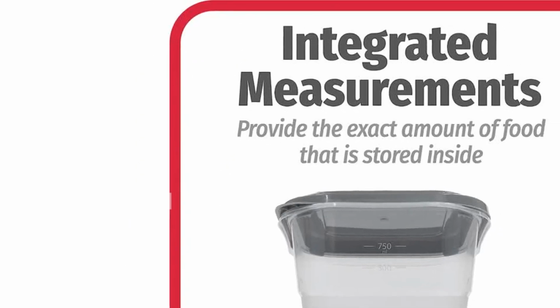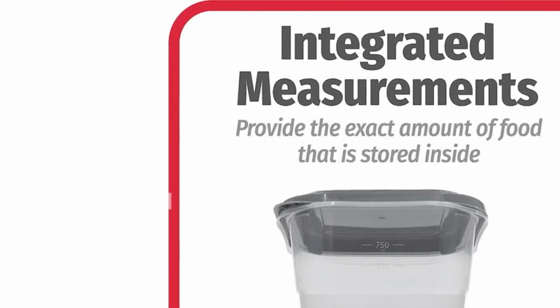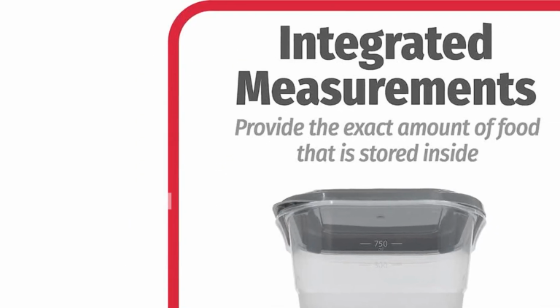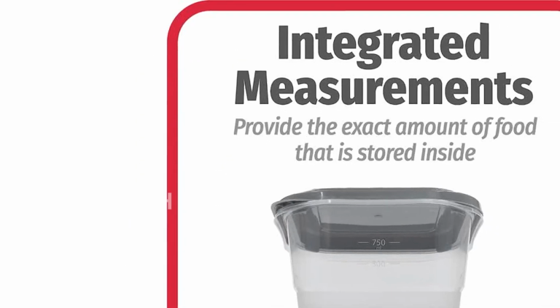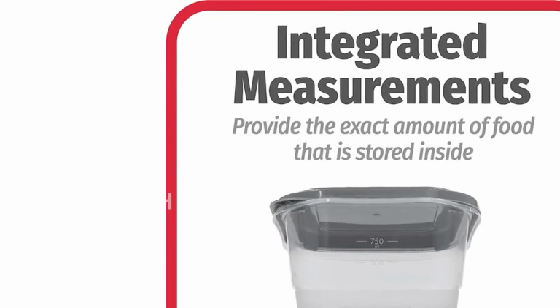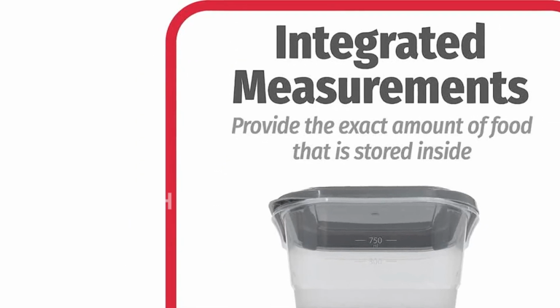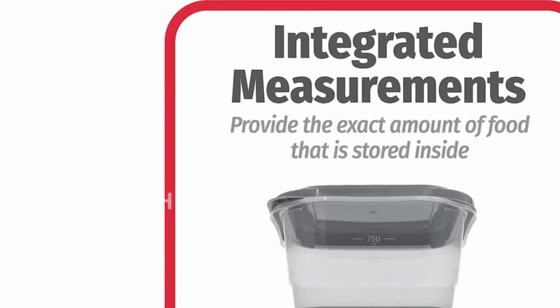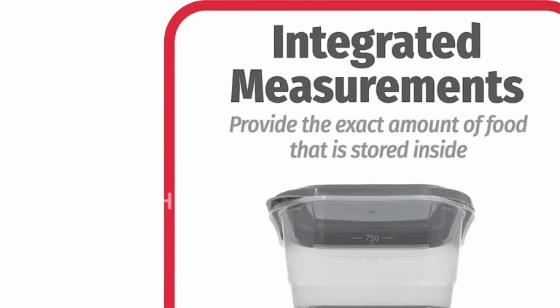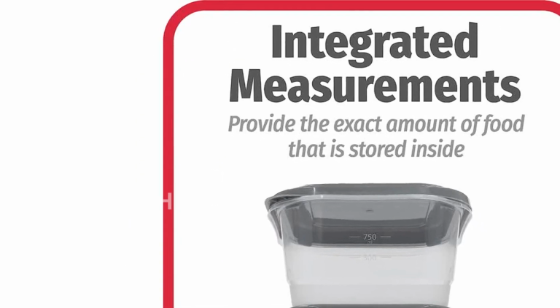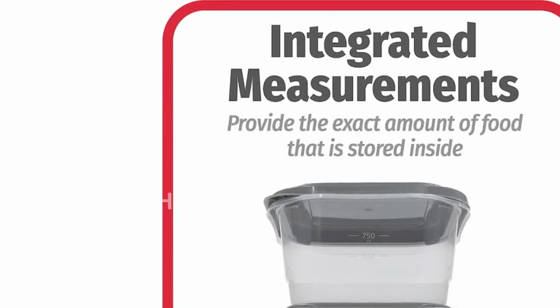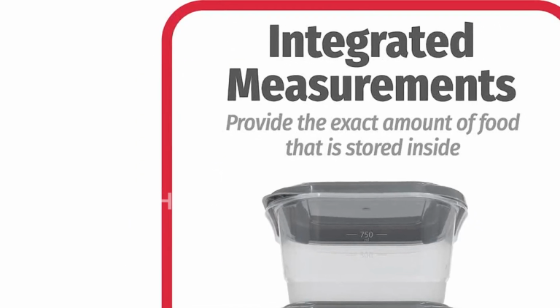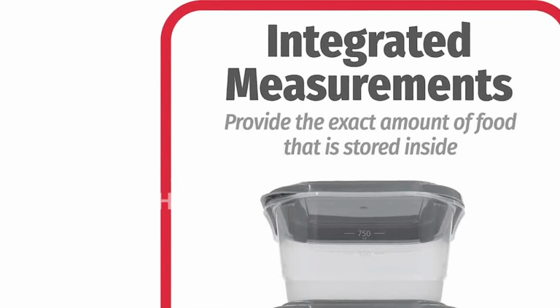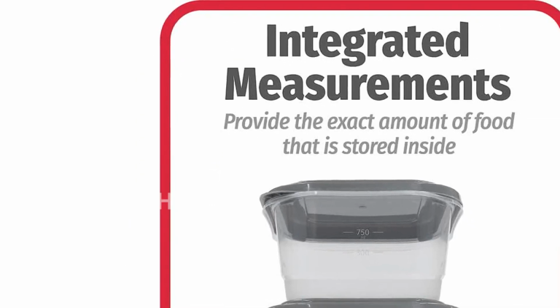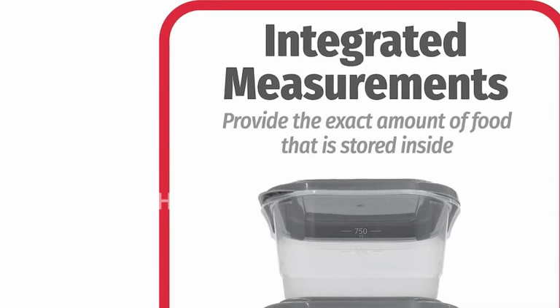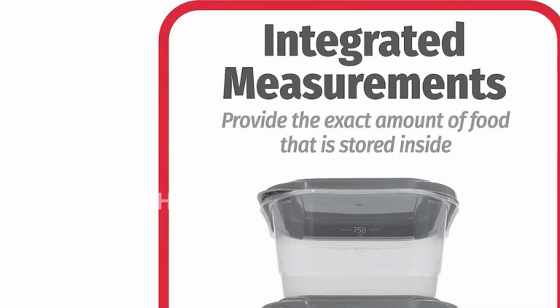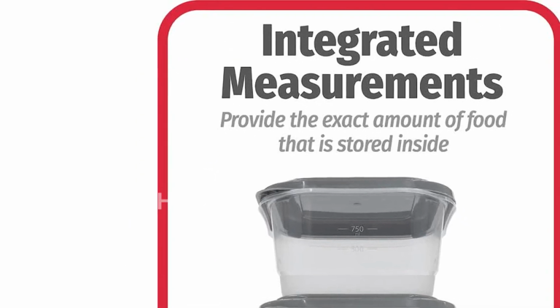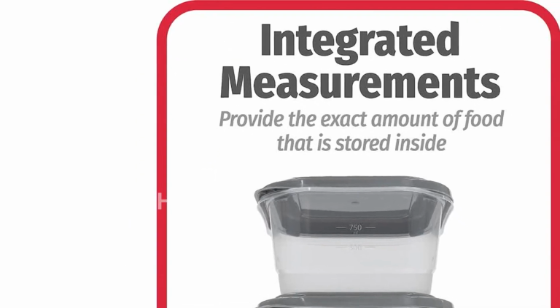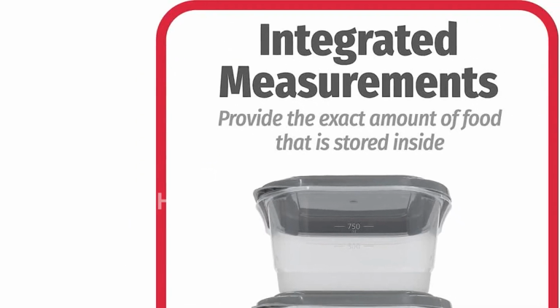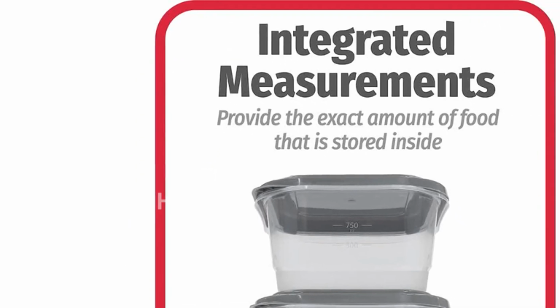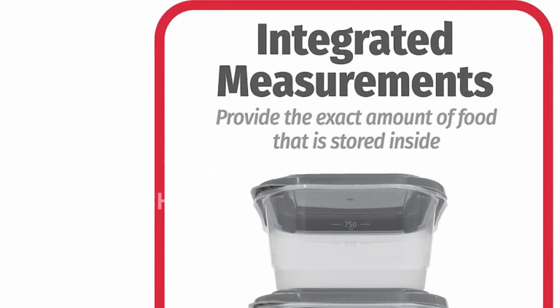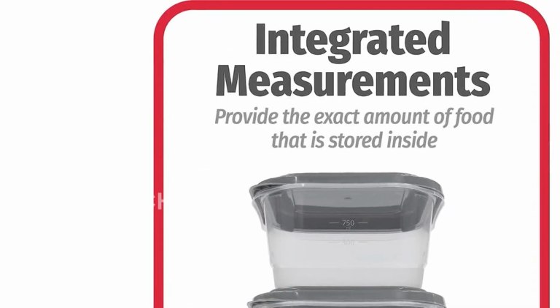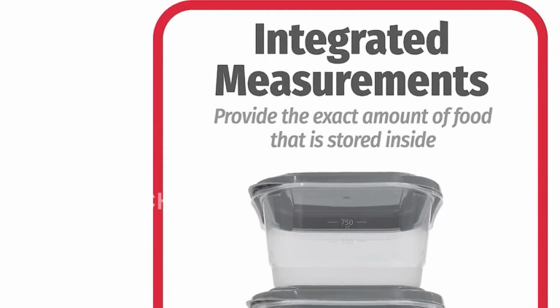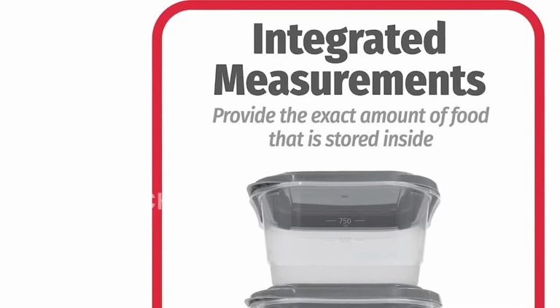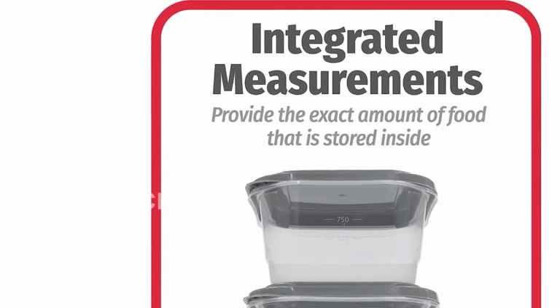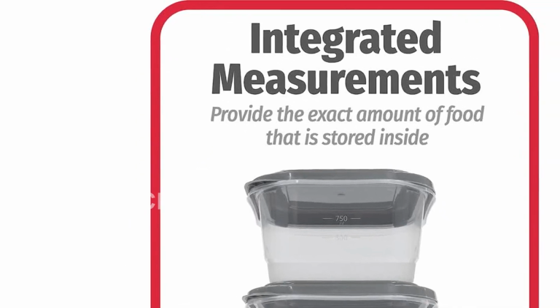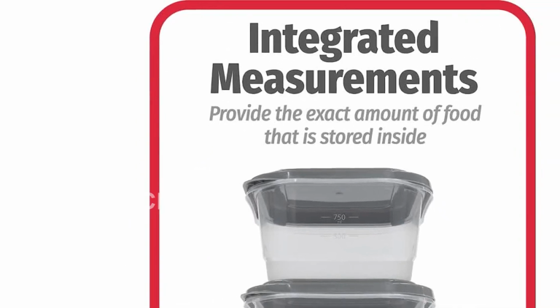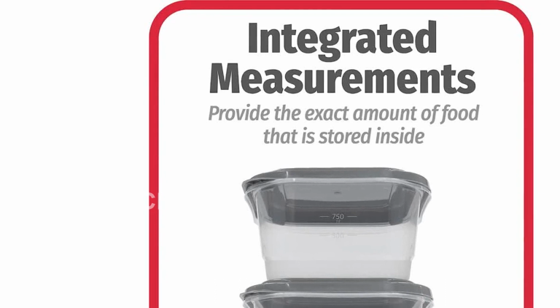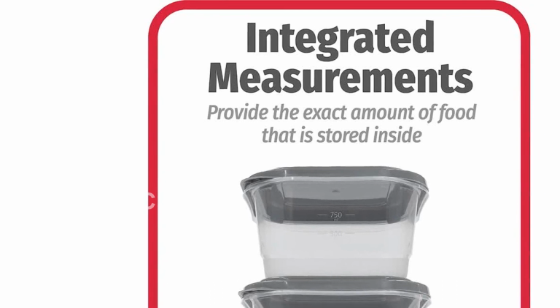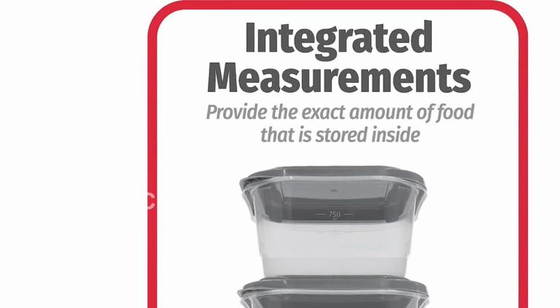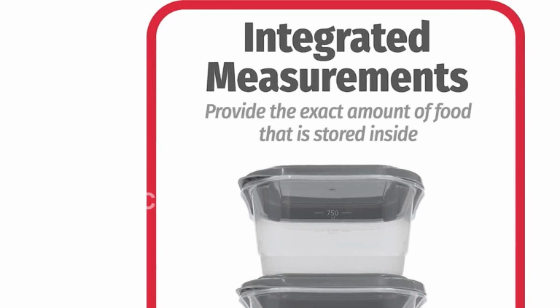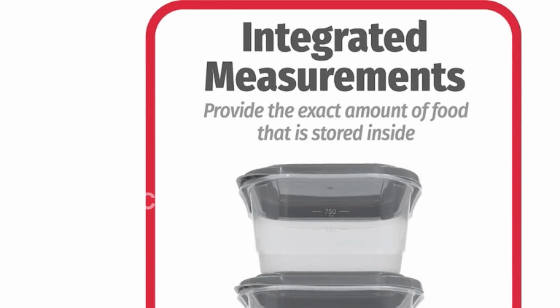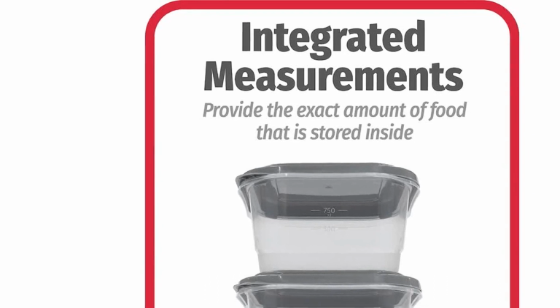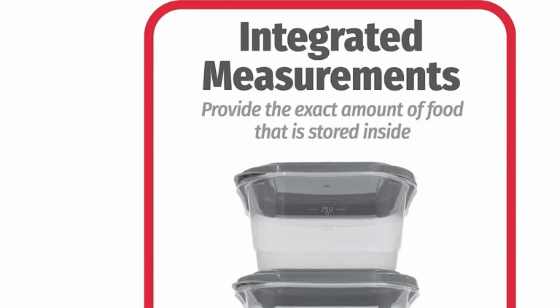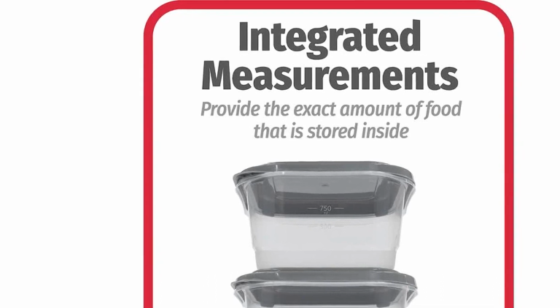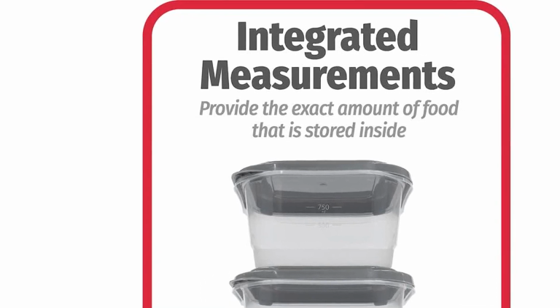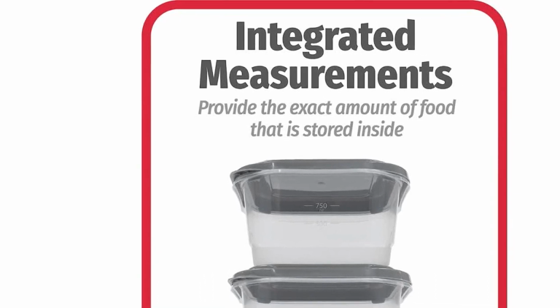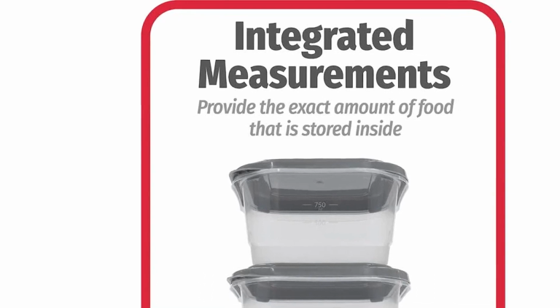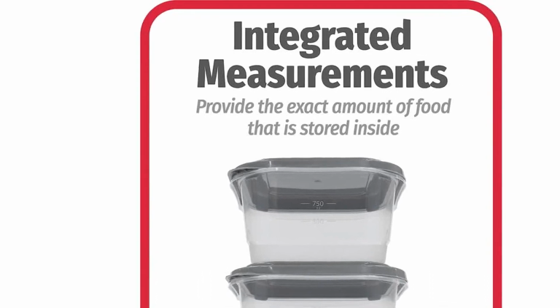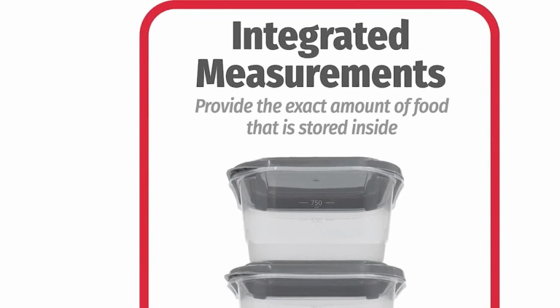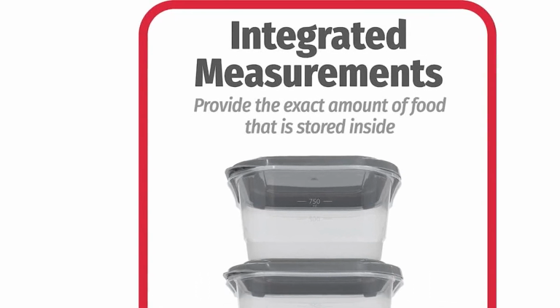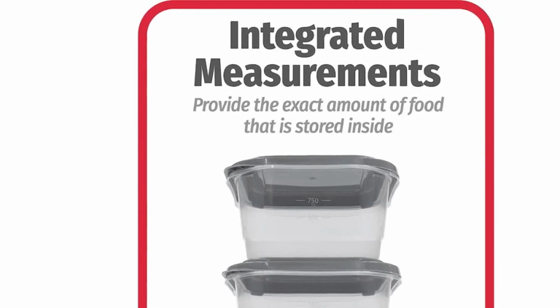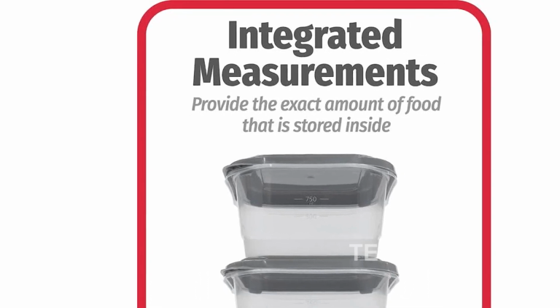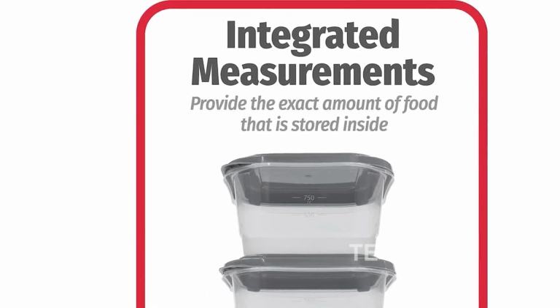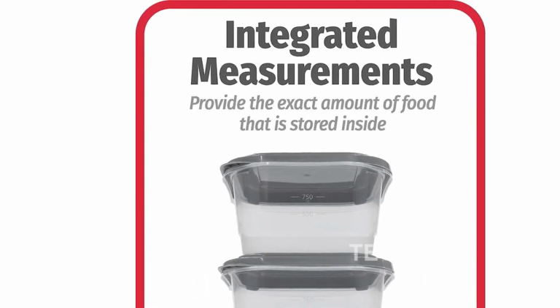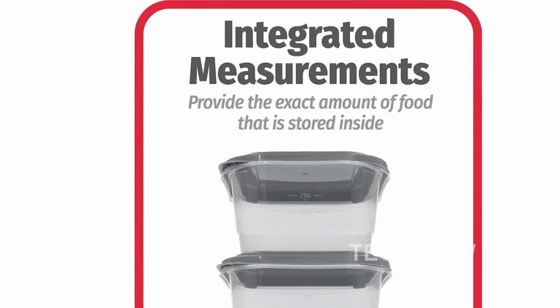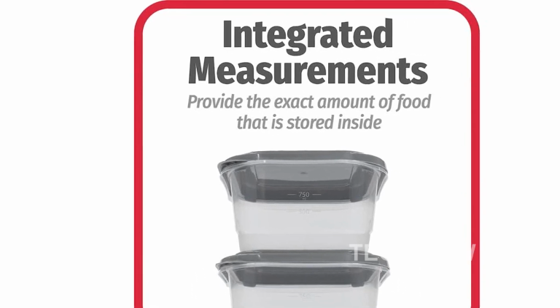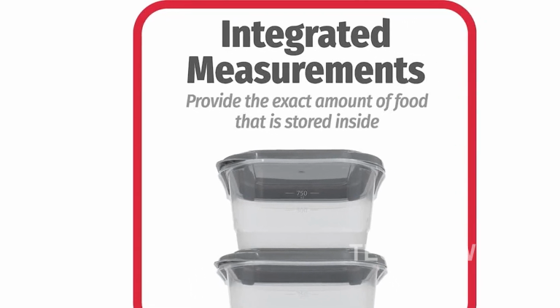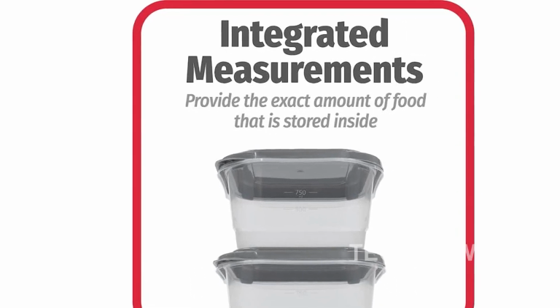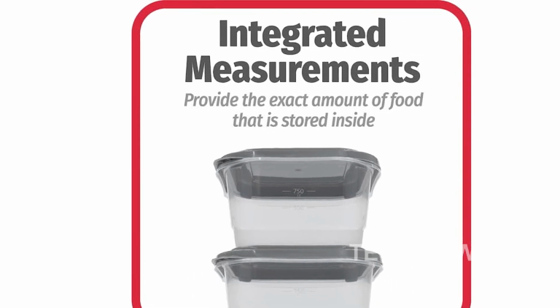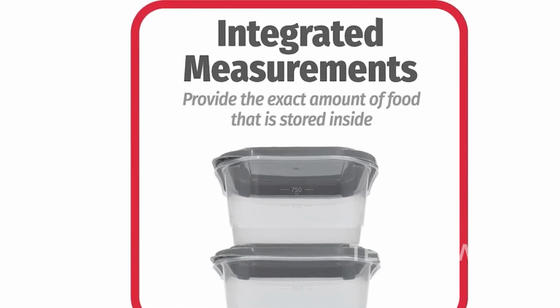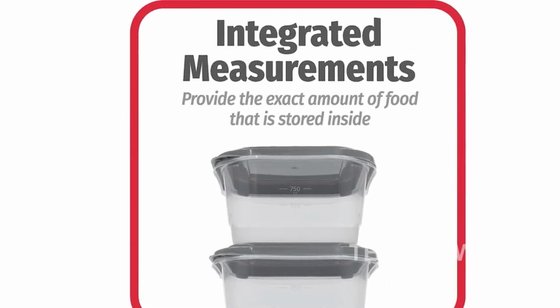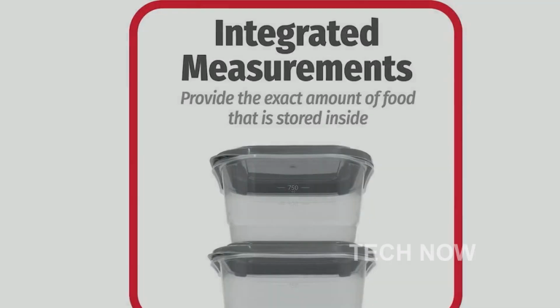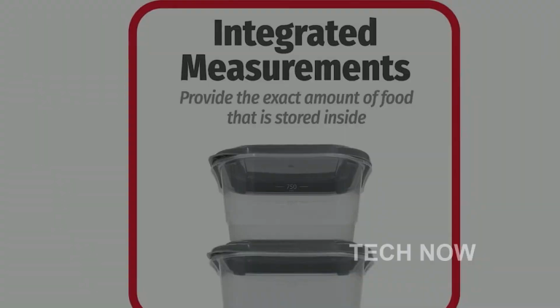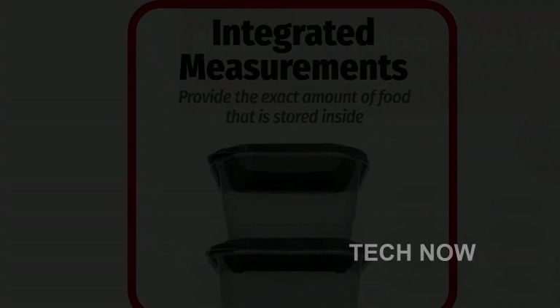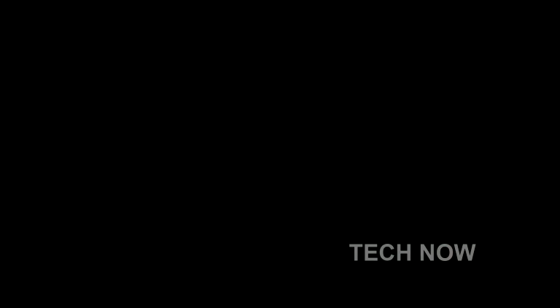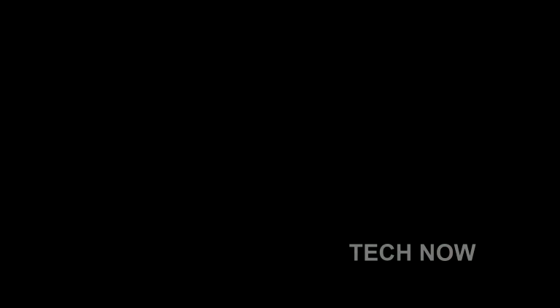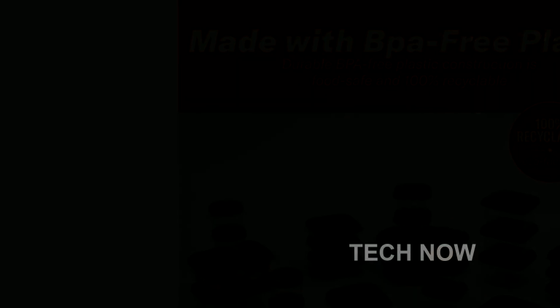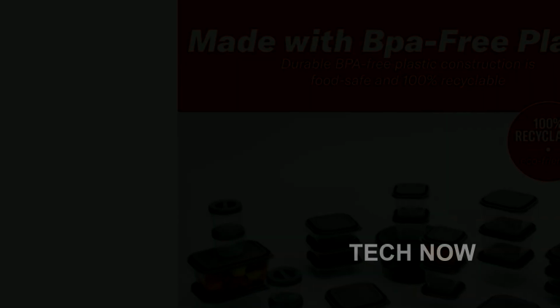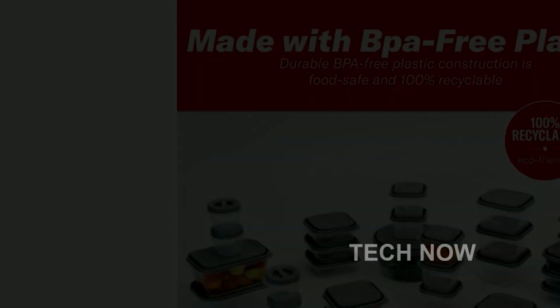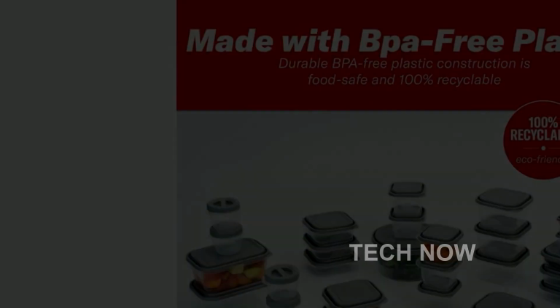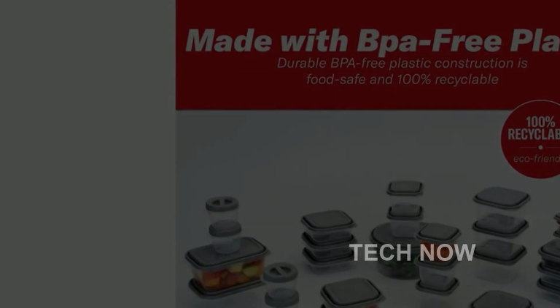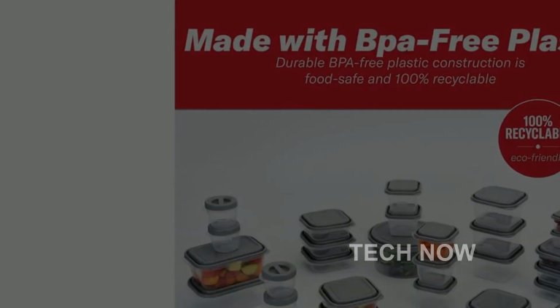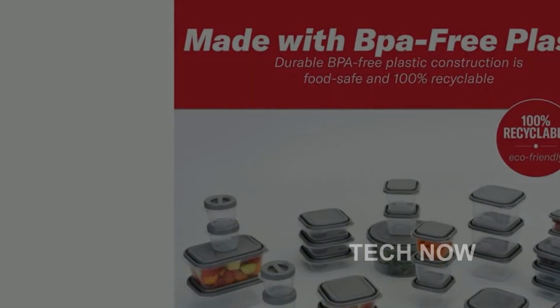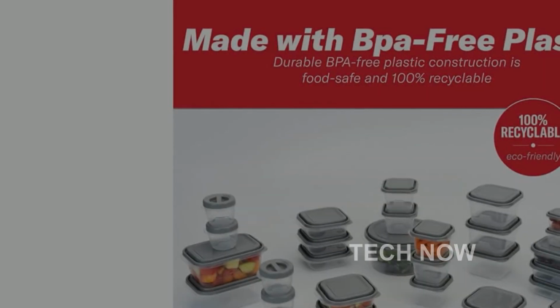Stackability is also a key consideration. When not in use, these containers can be conveniently stored in cabinets and drawers.